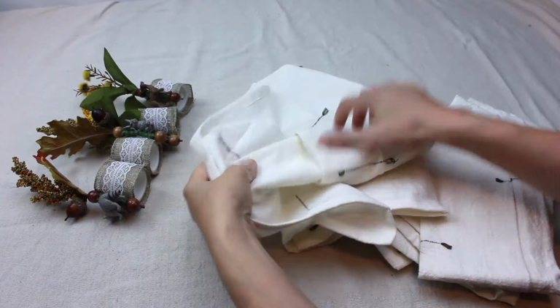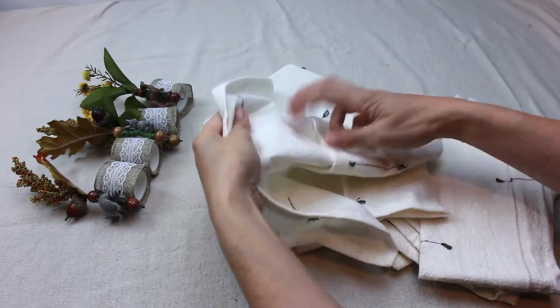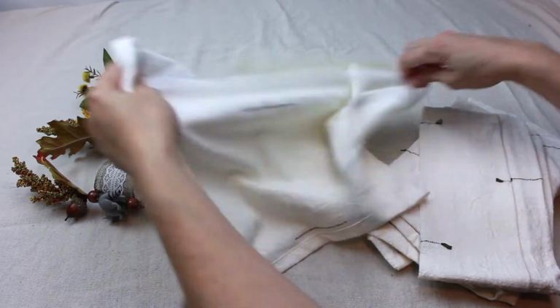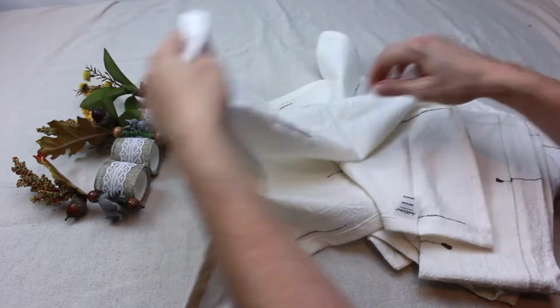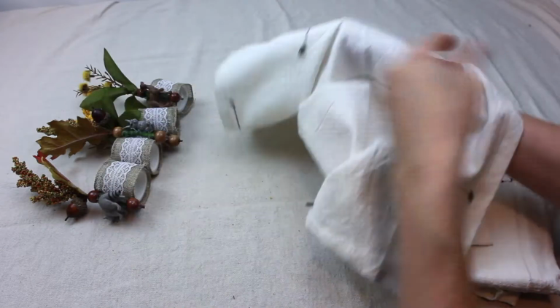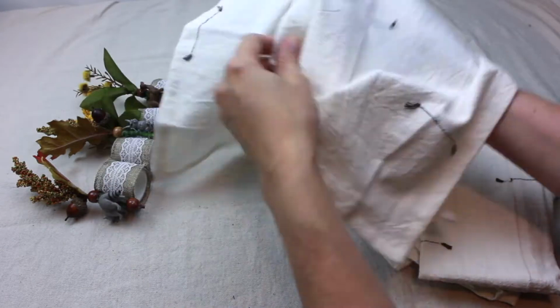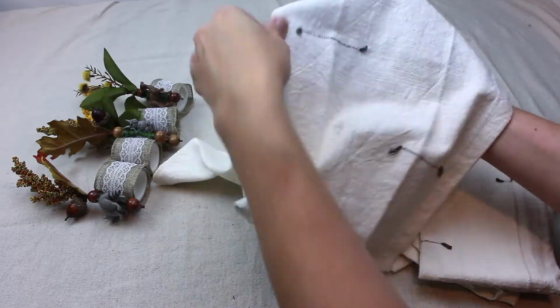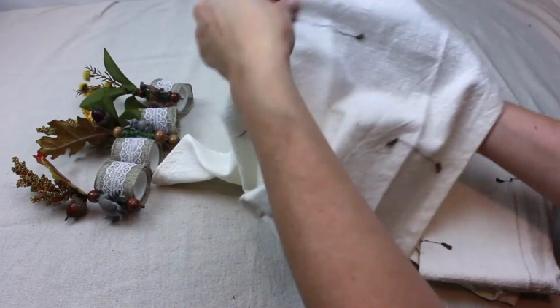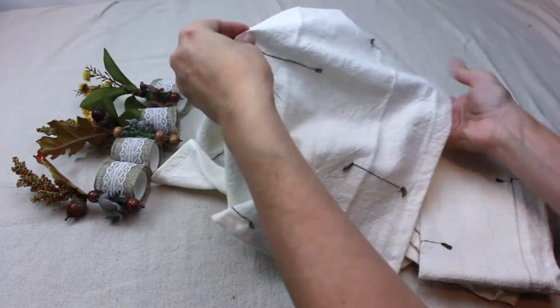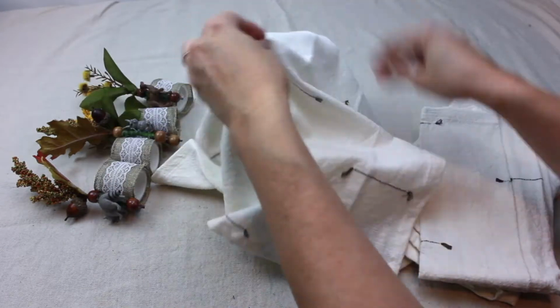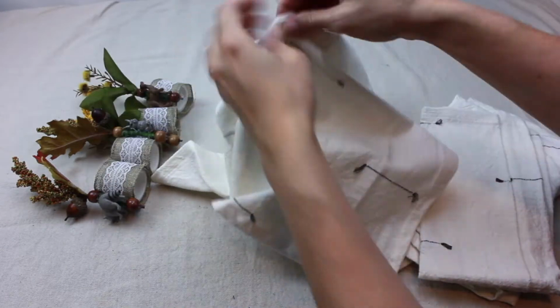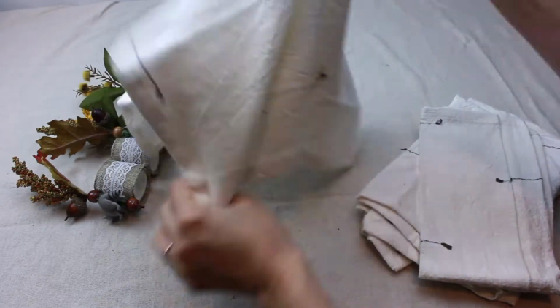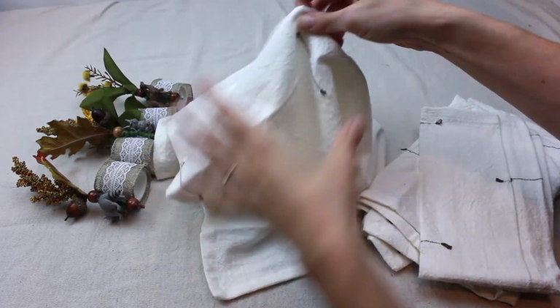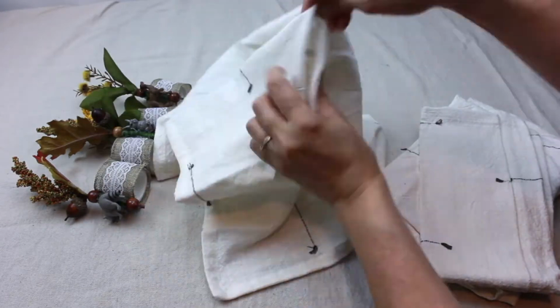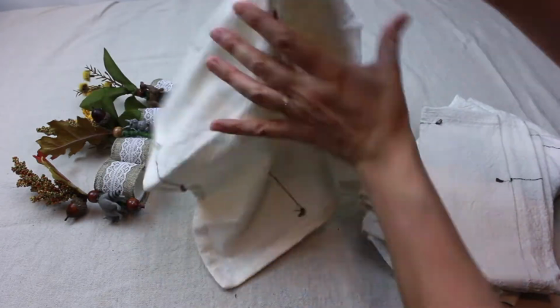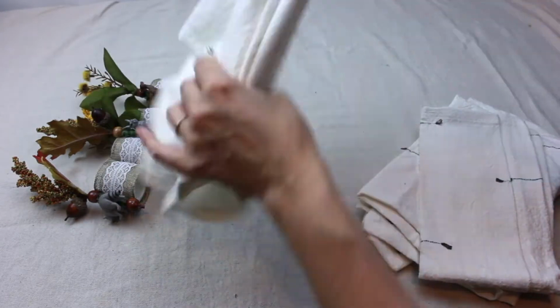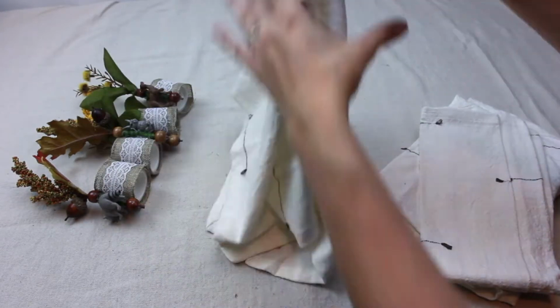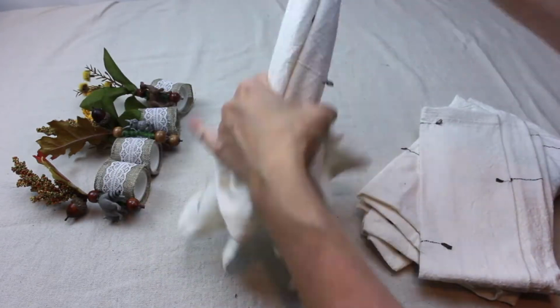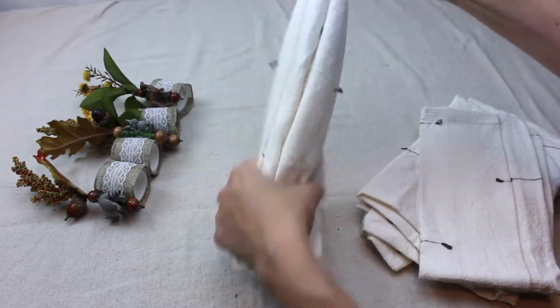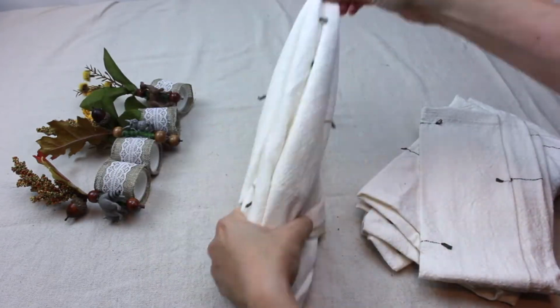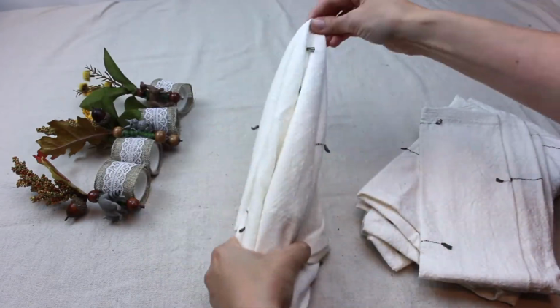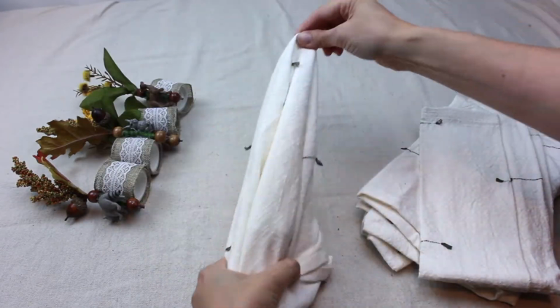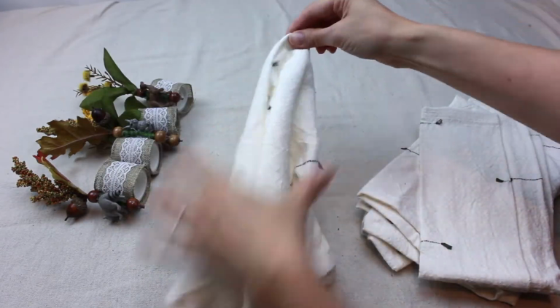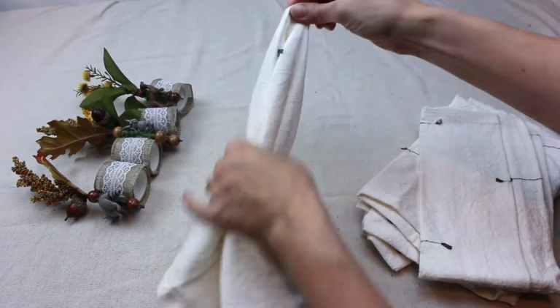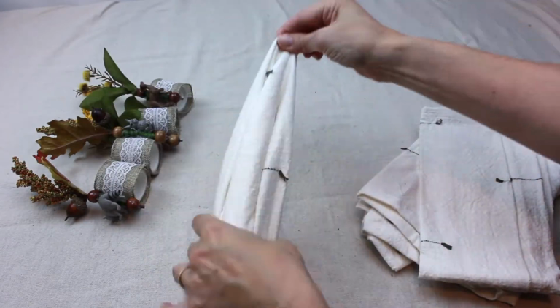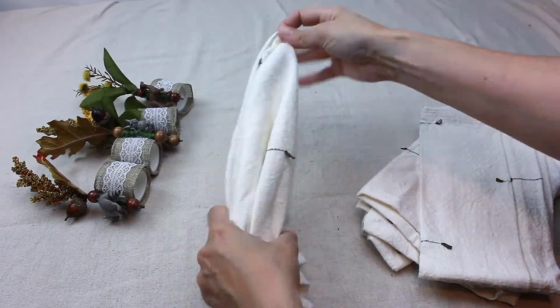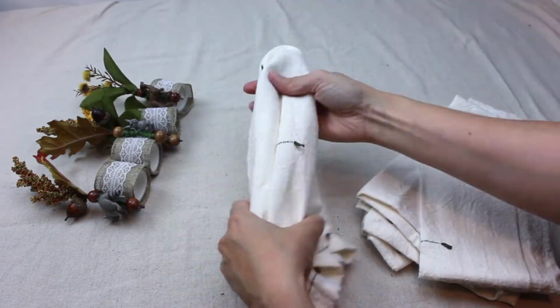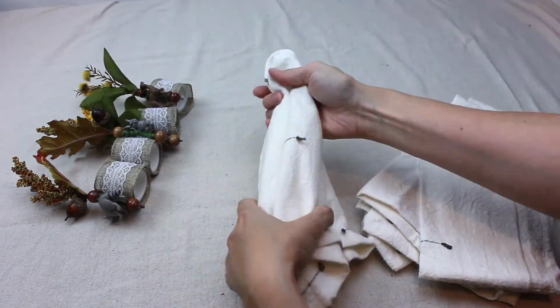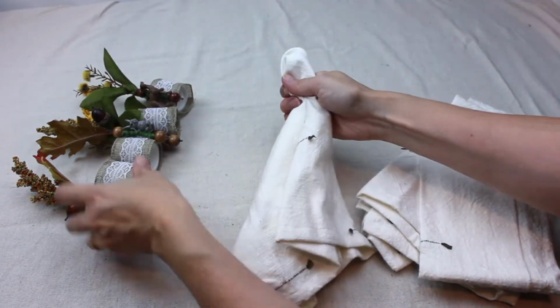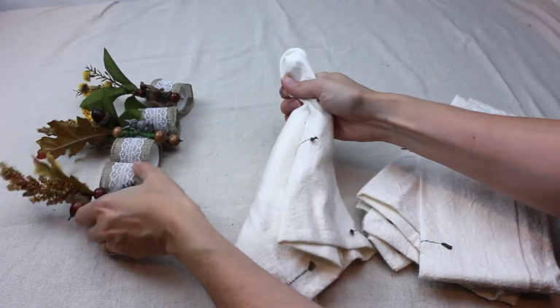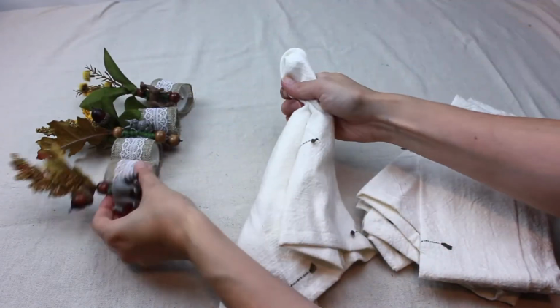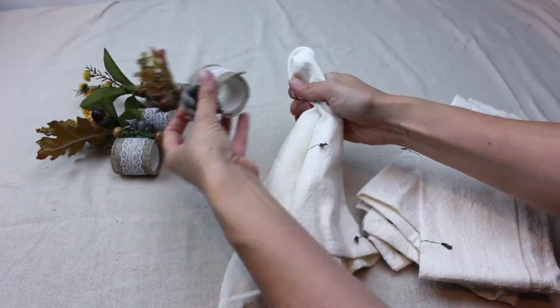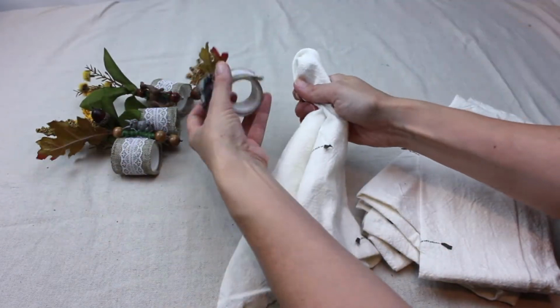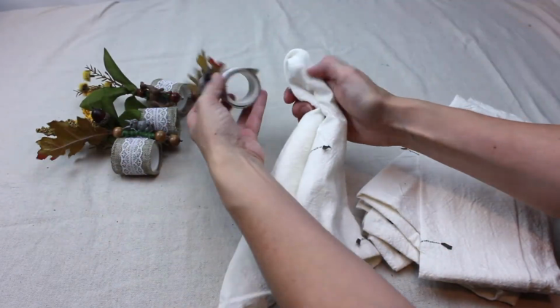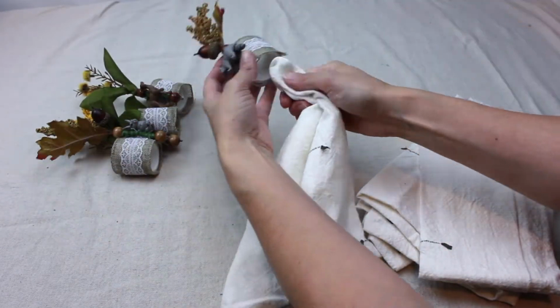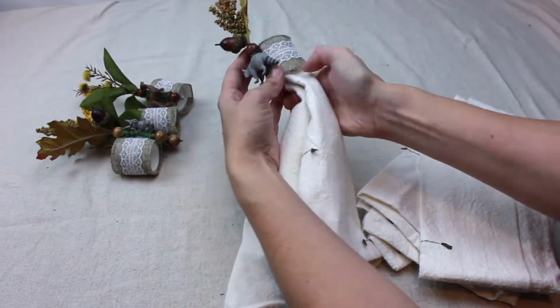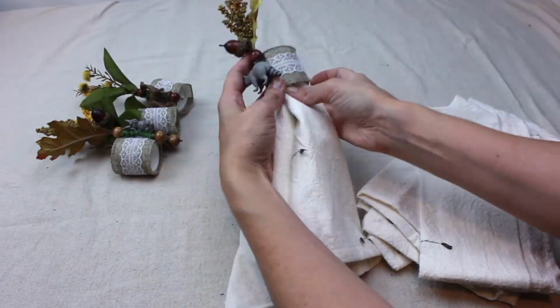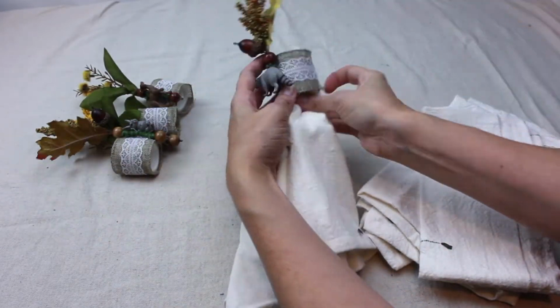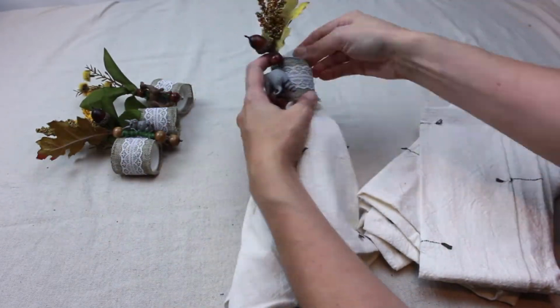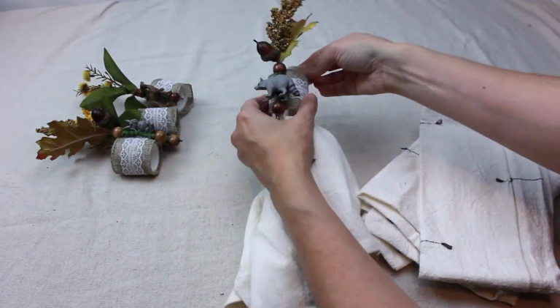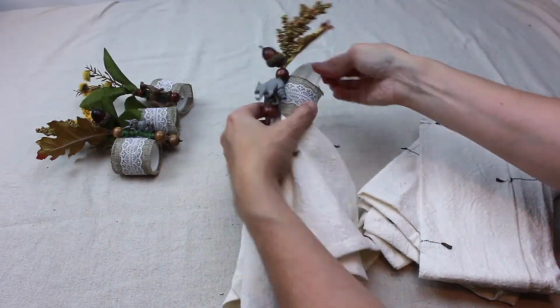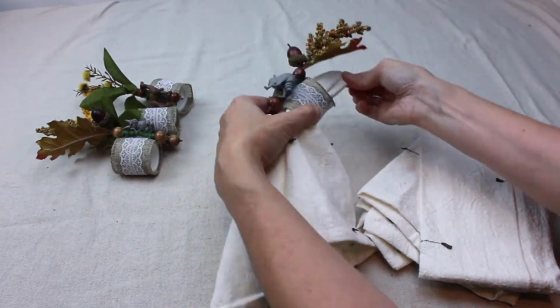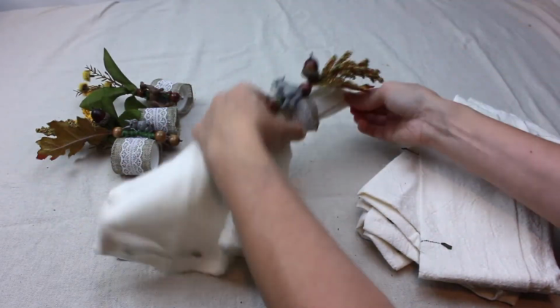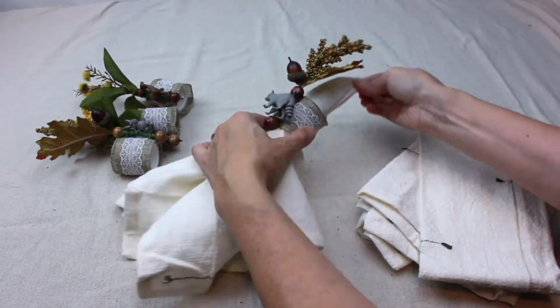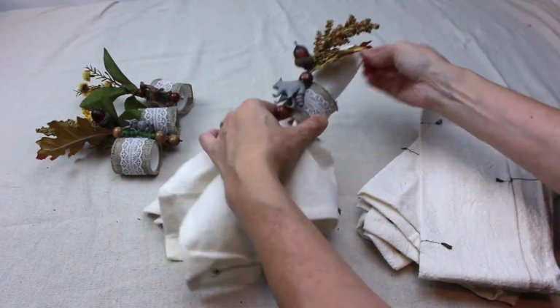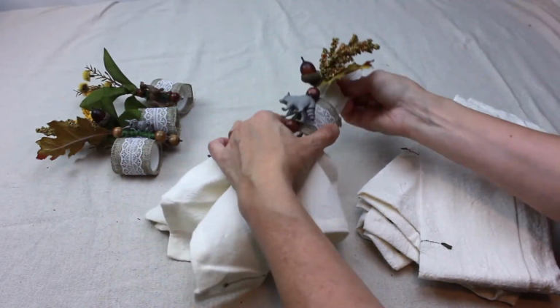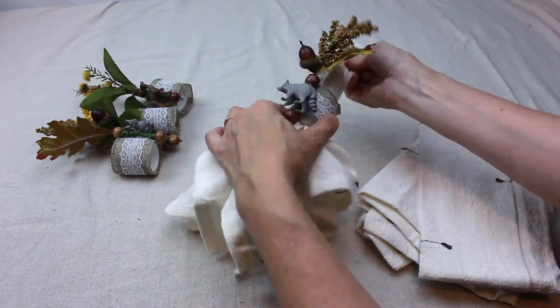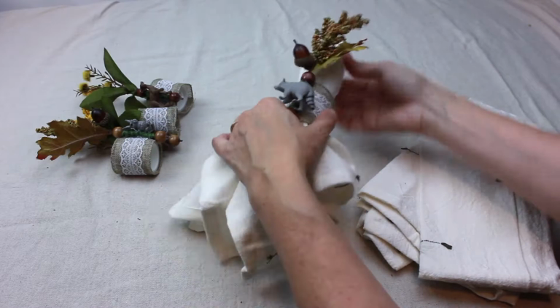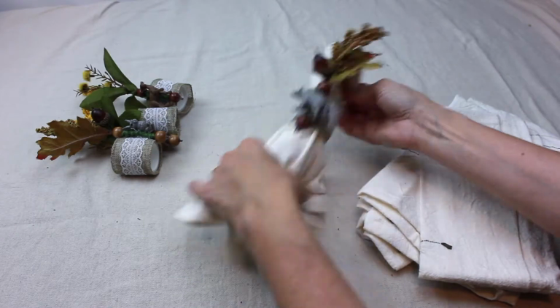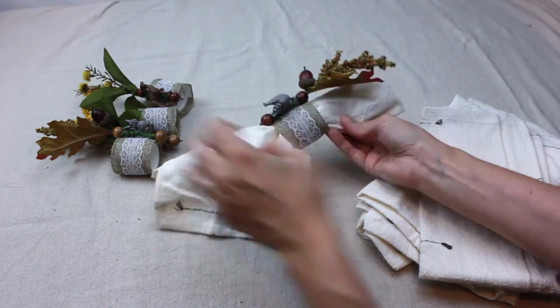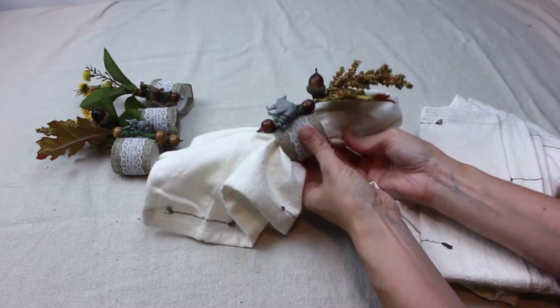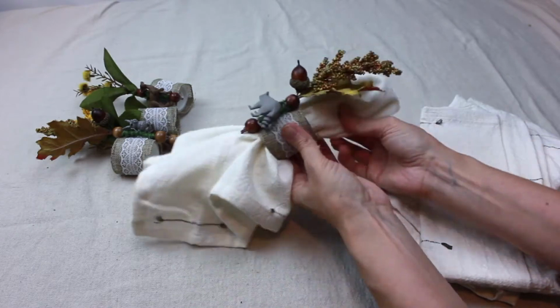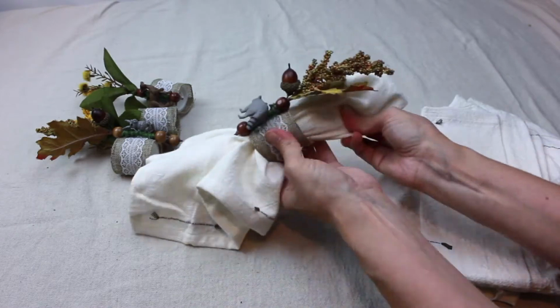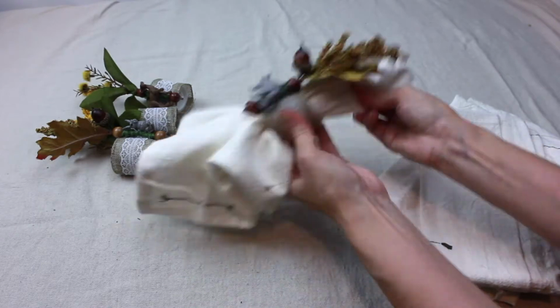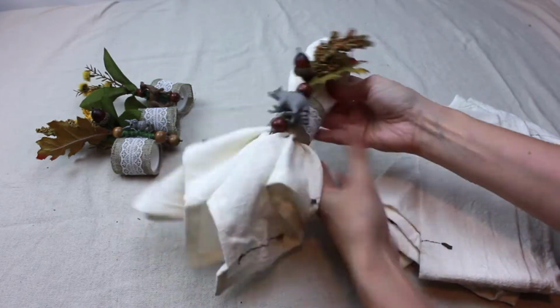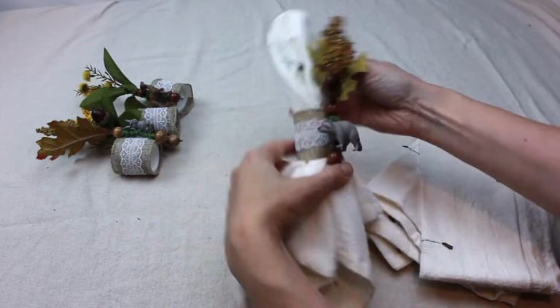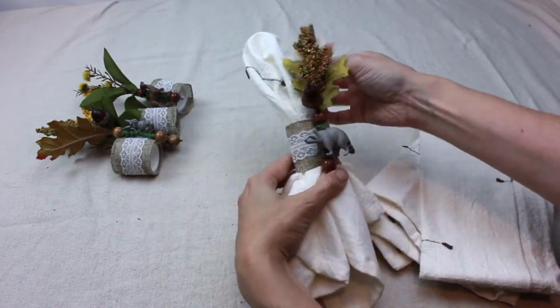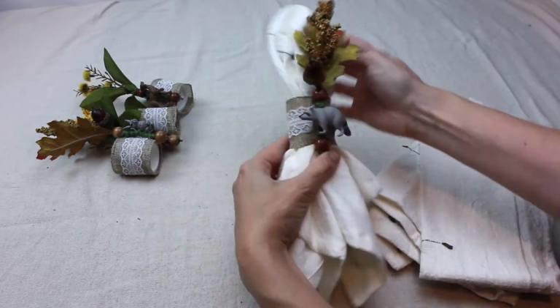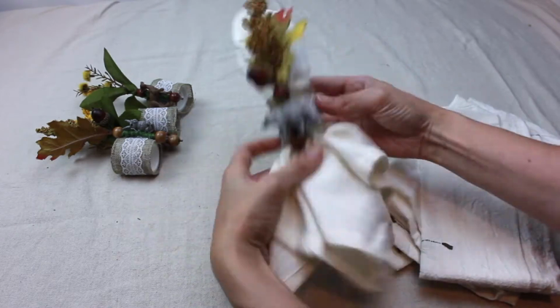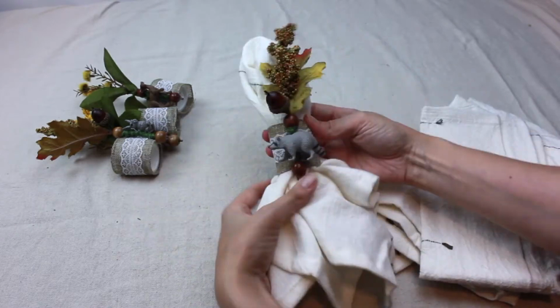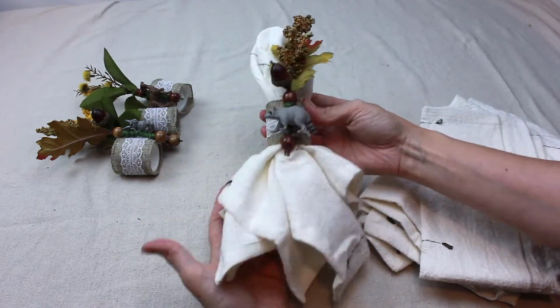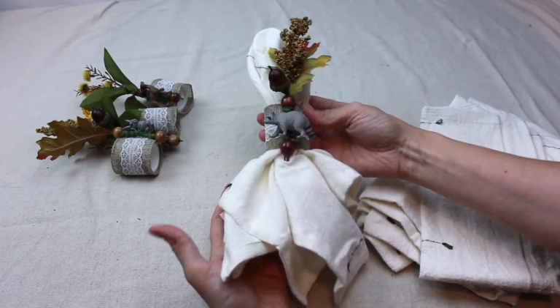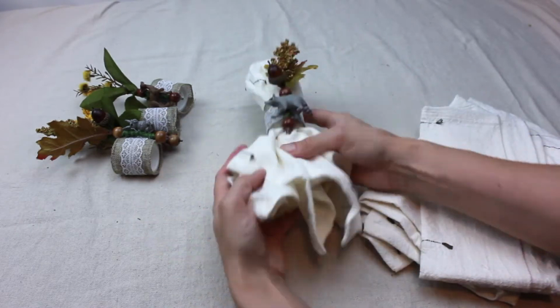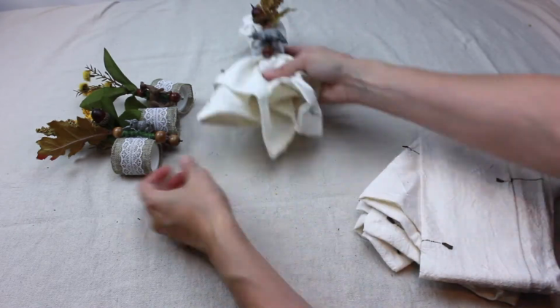Unfold your cloth napkin and pinch in the center. Insert into the napkin ring, pulling it part way through.